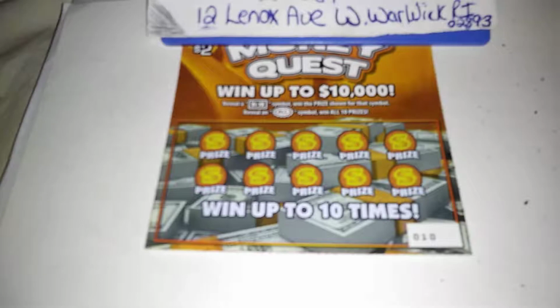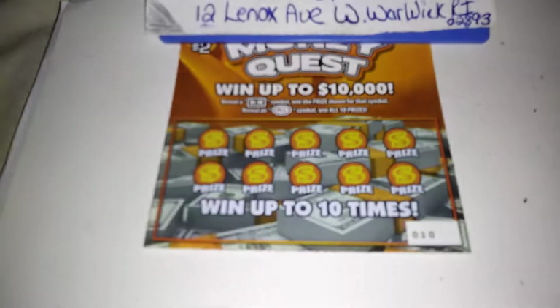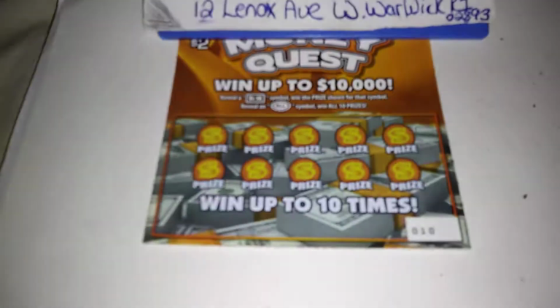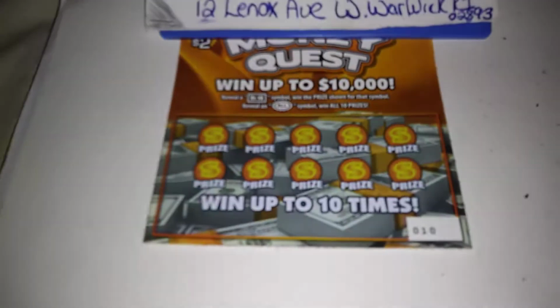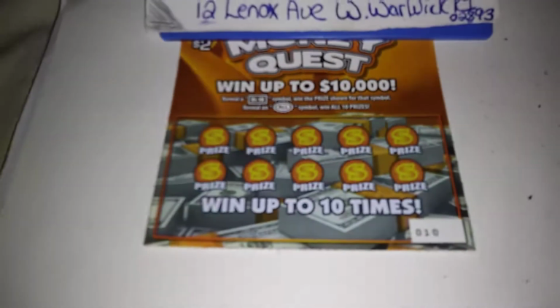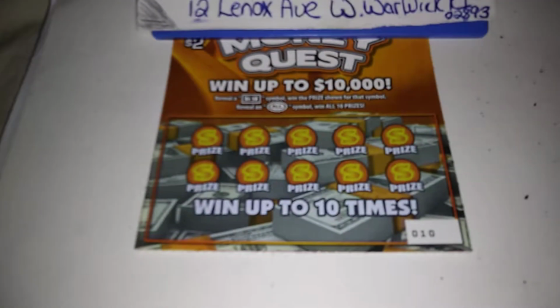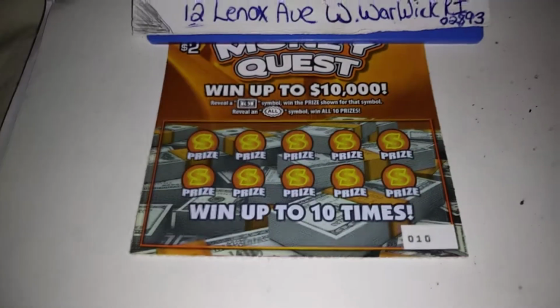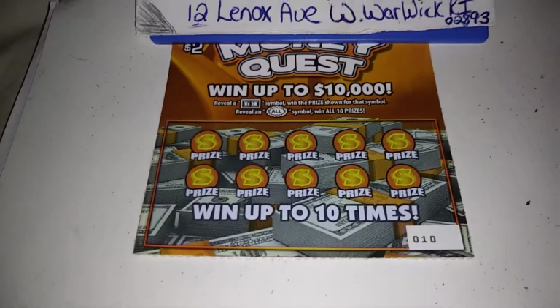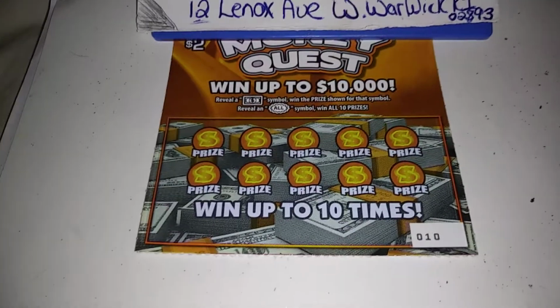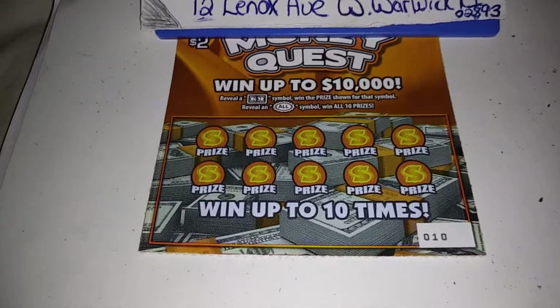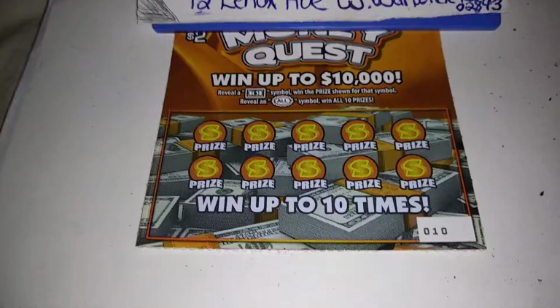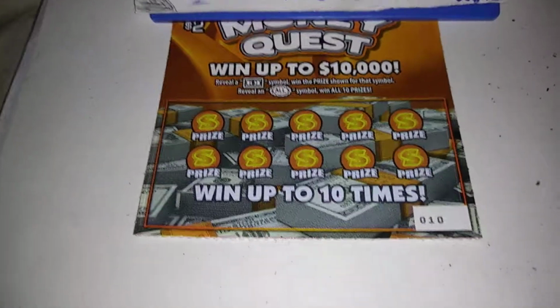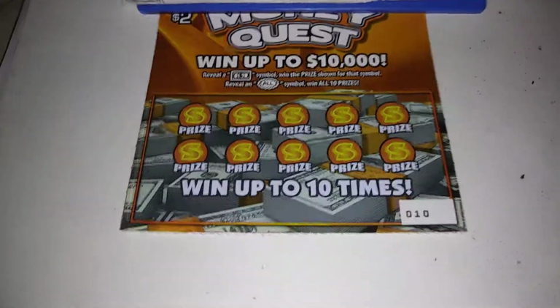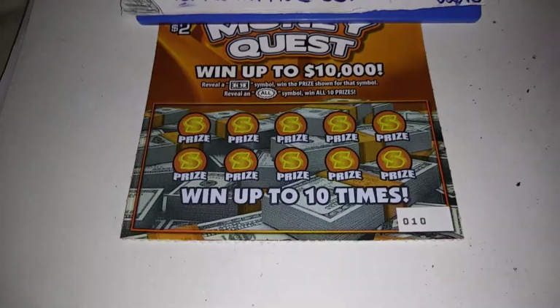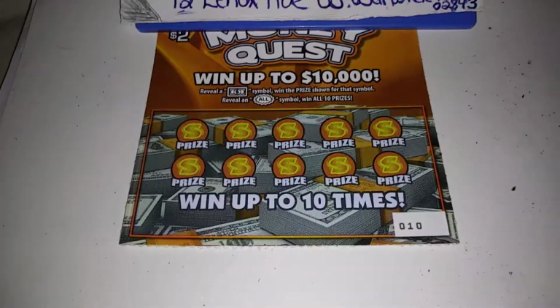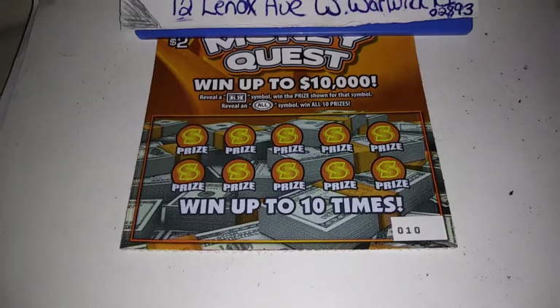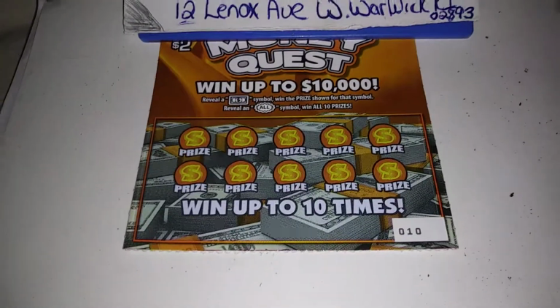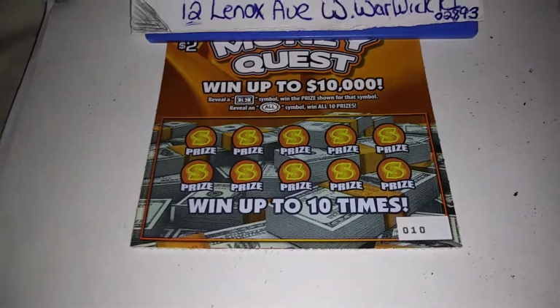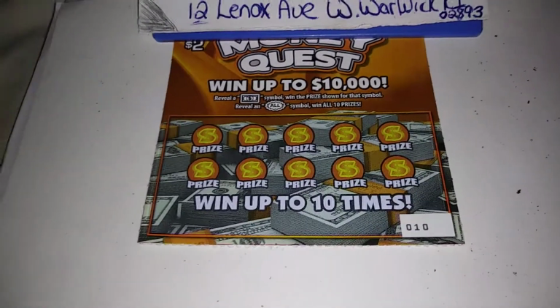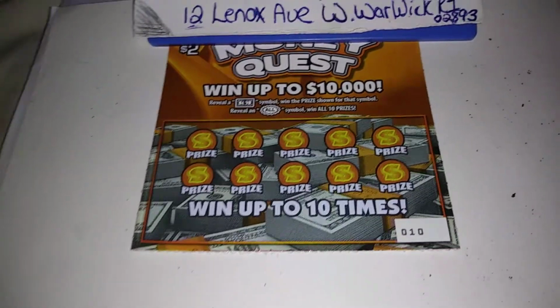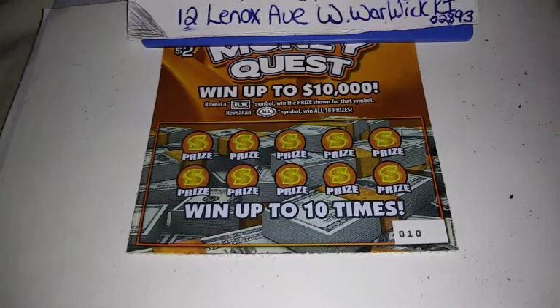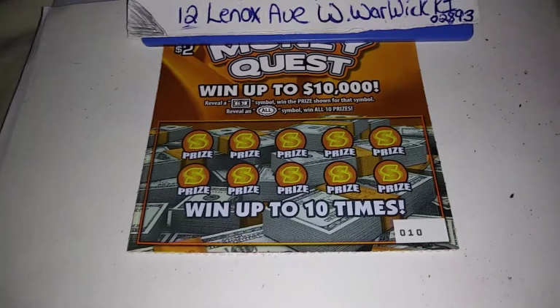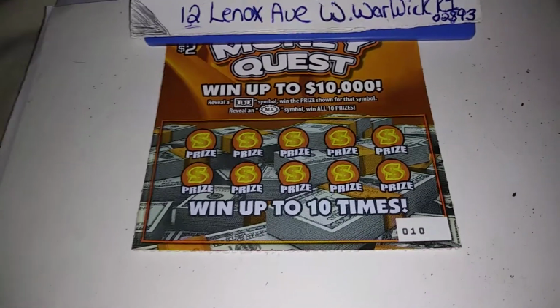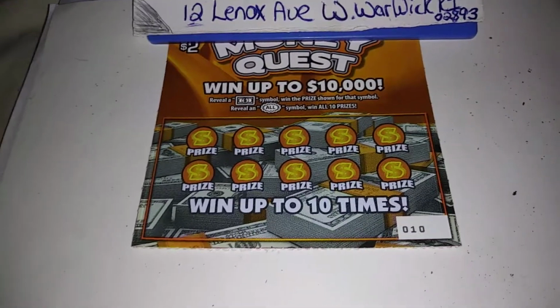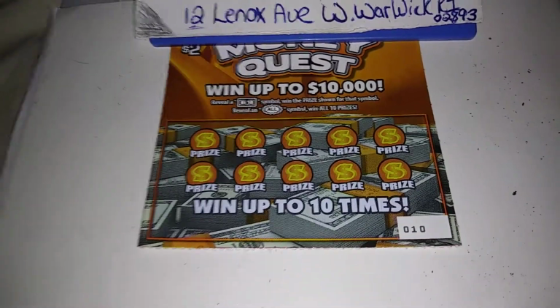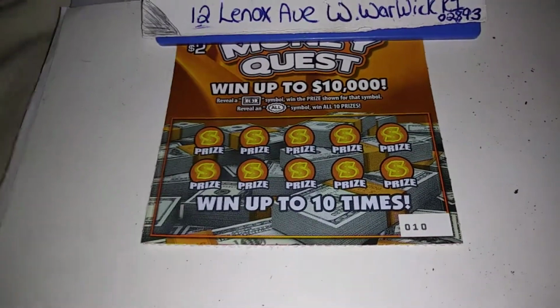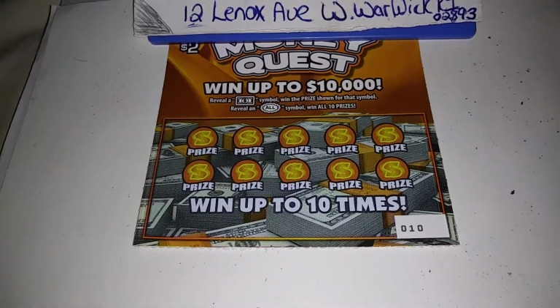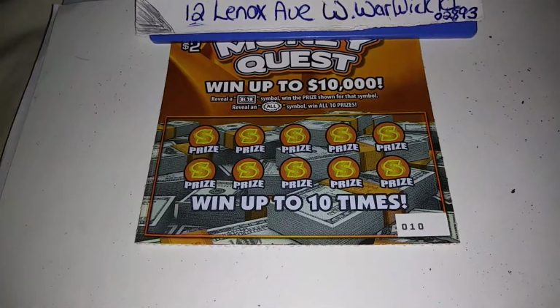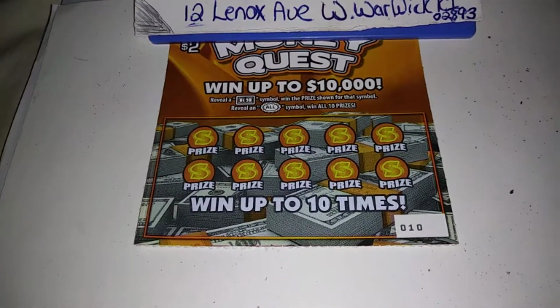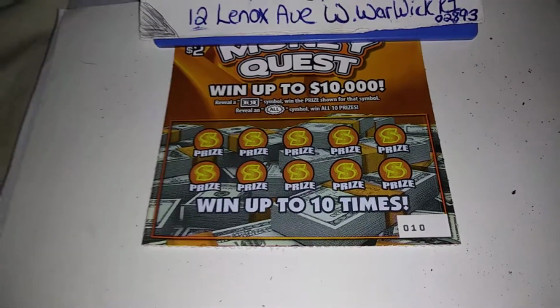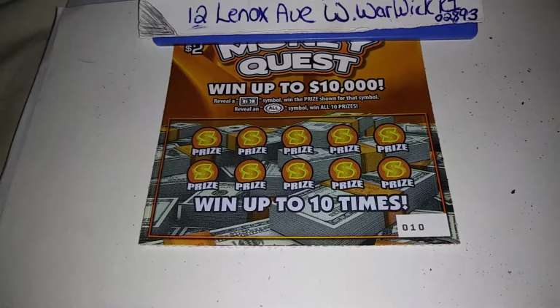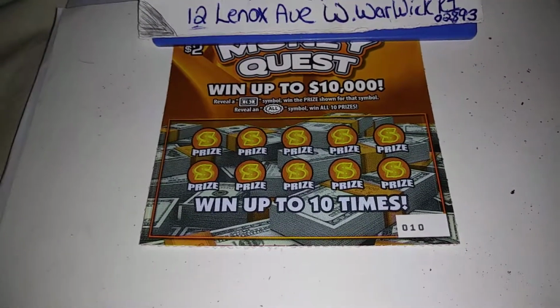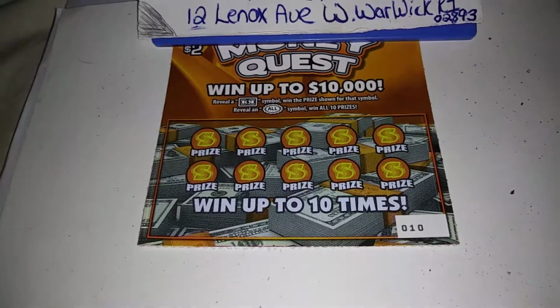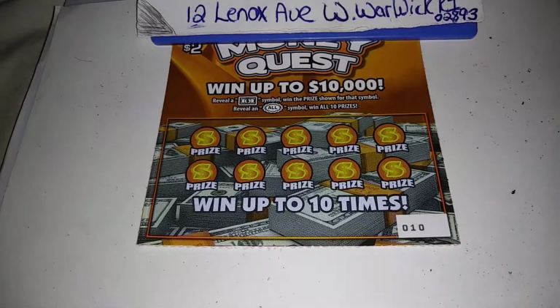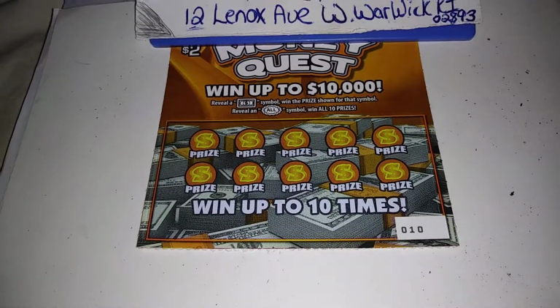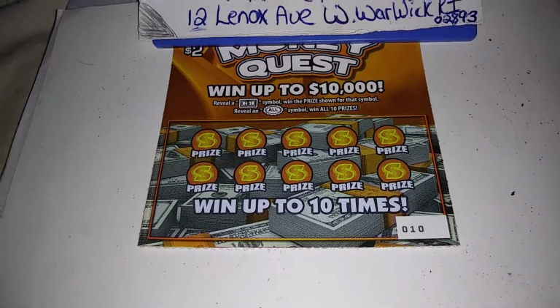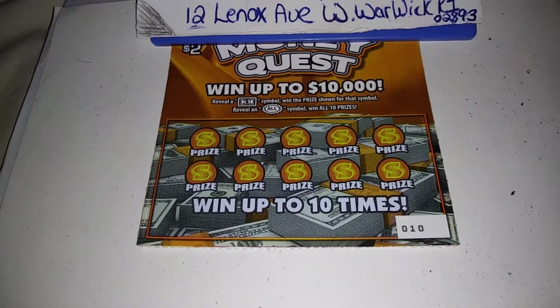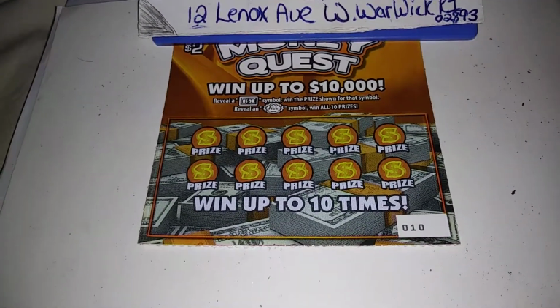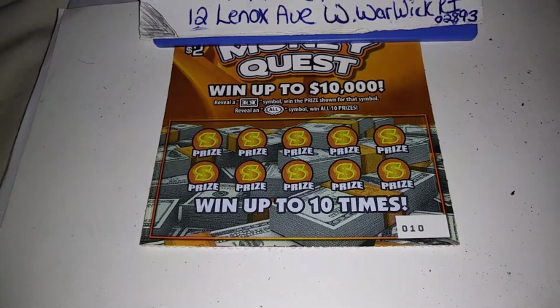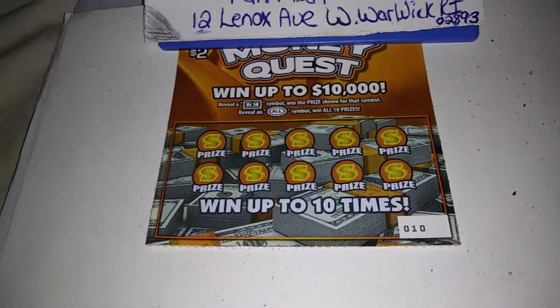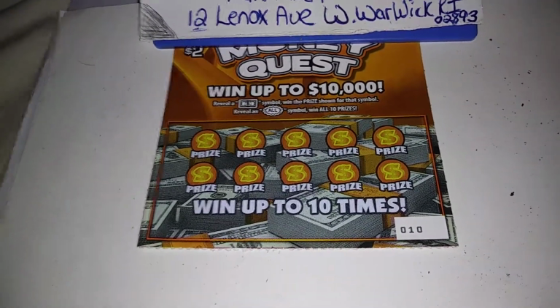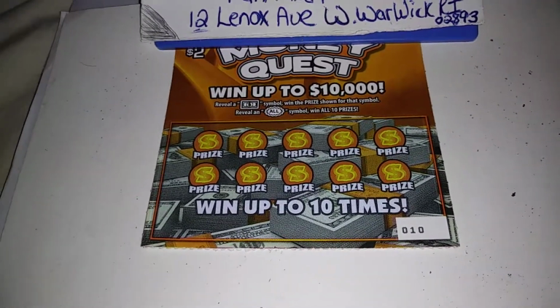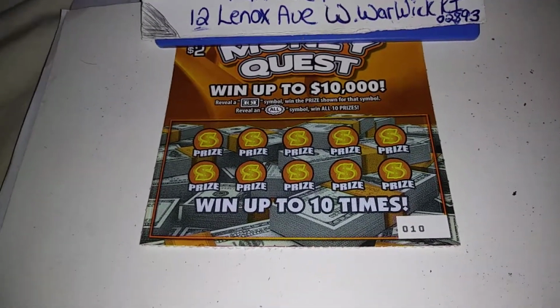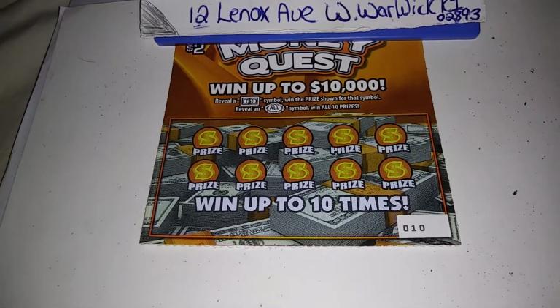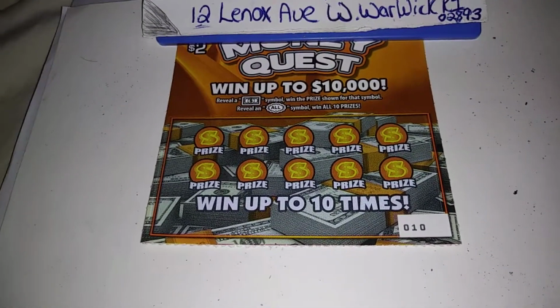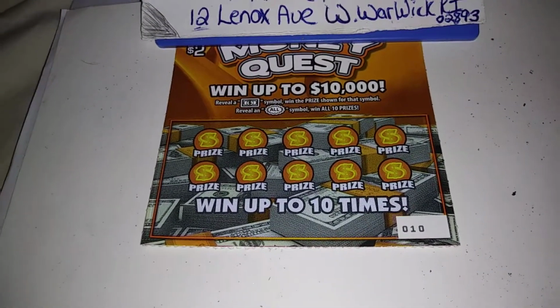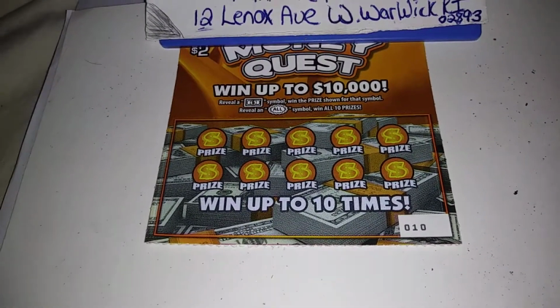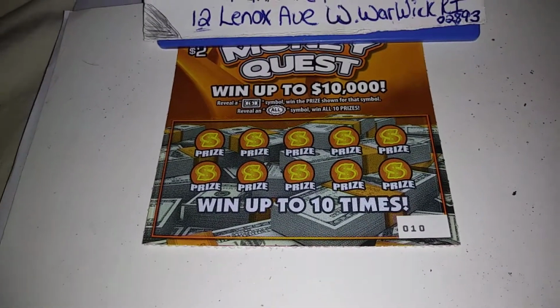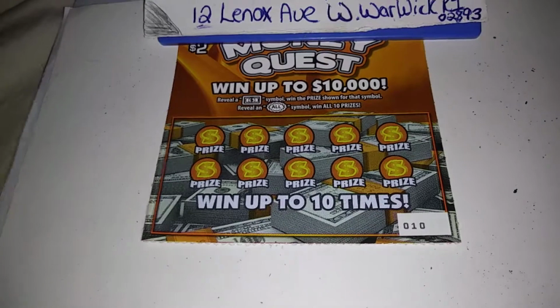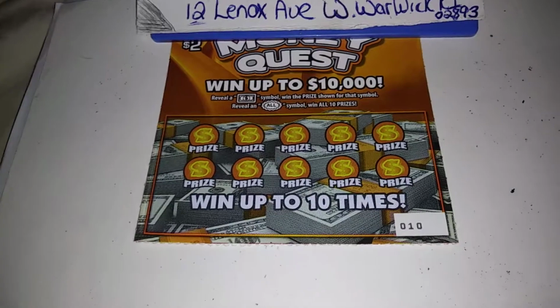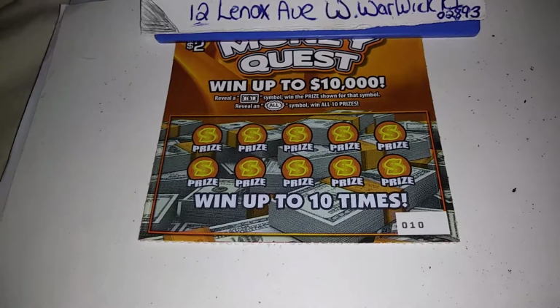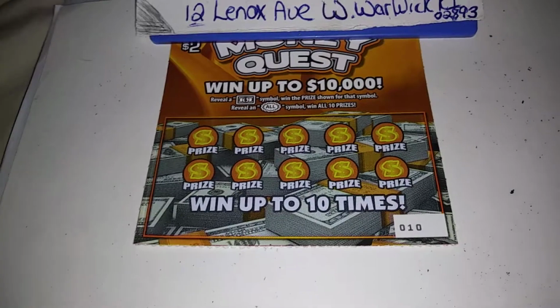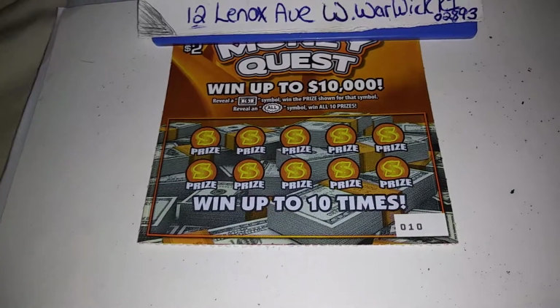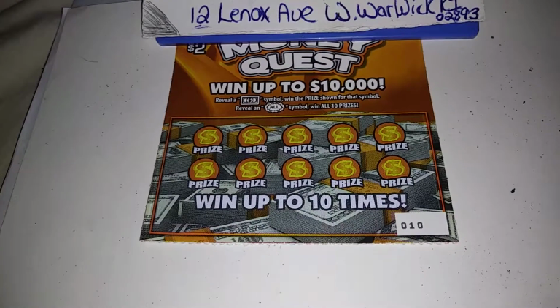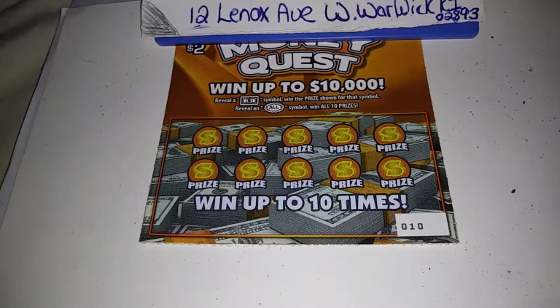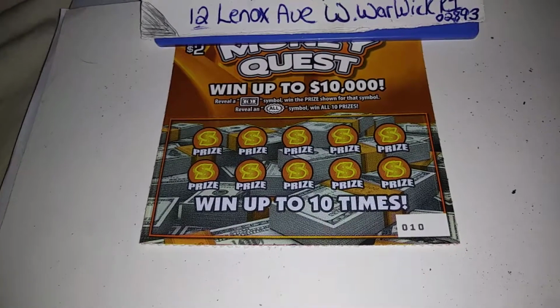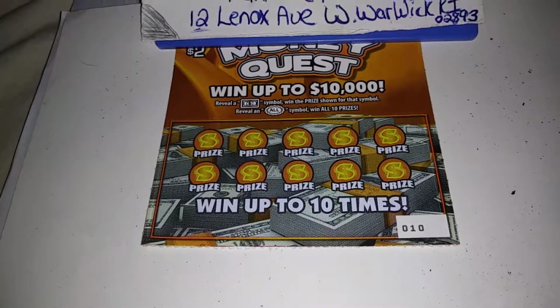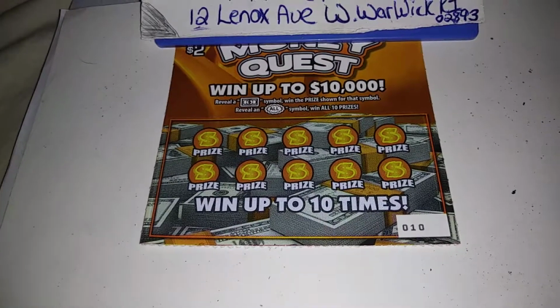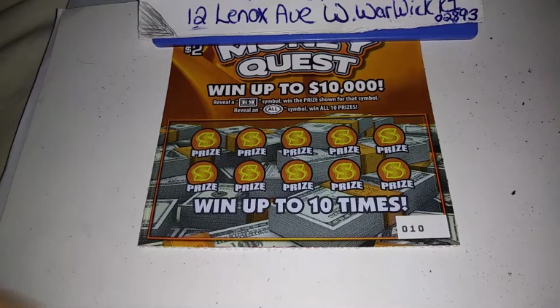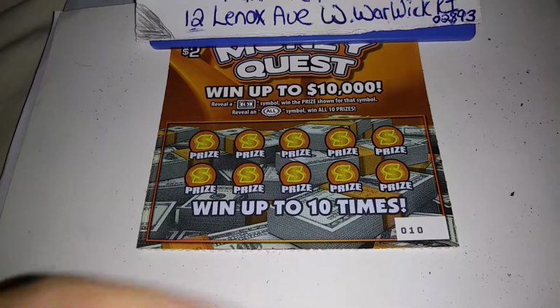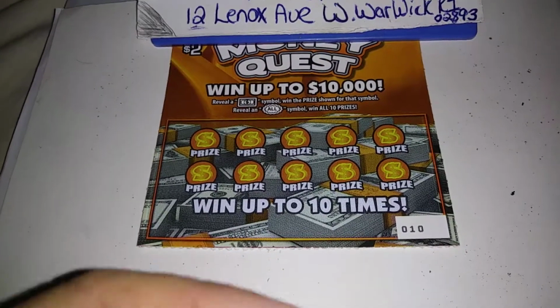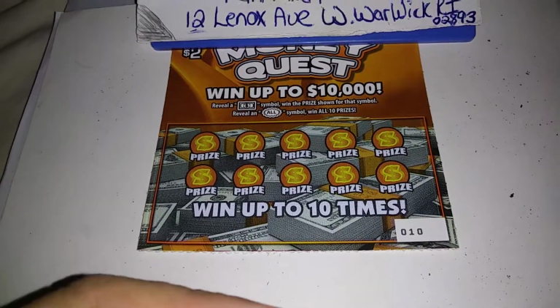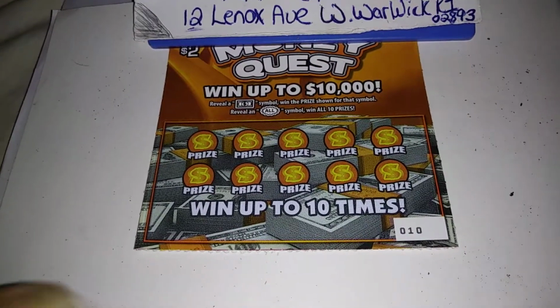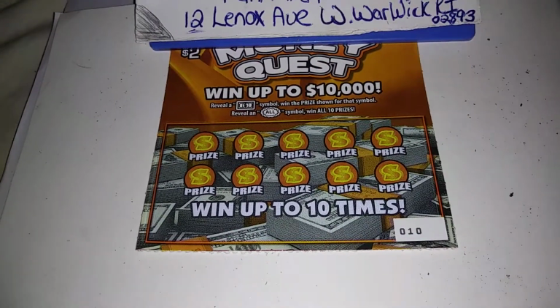How you guys doing? Alright, I got a $2 Money Quest ticket. Ticket number 10.